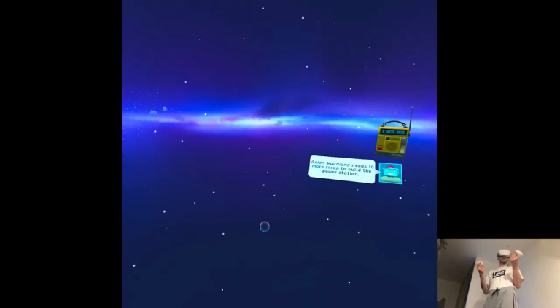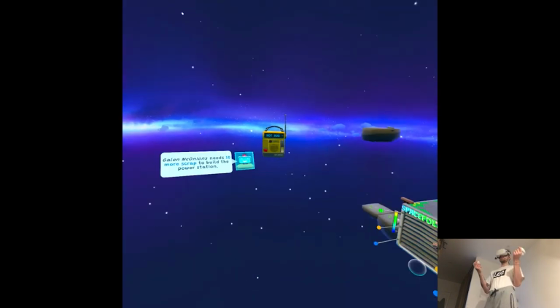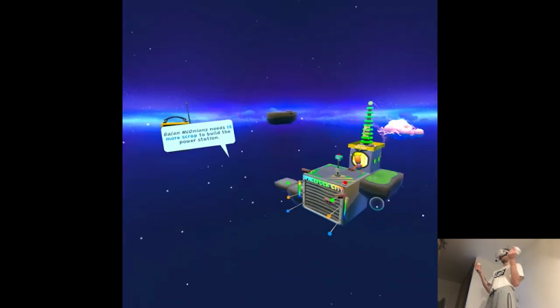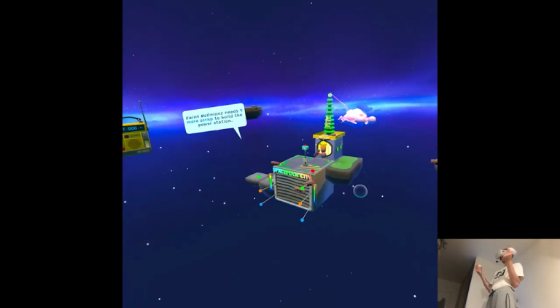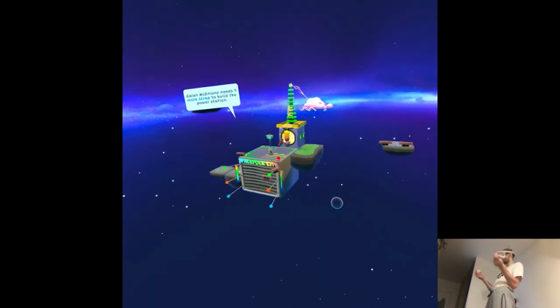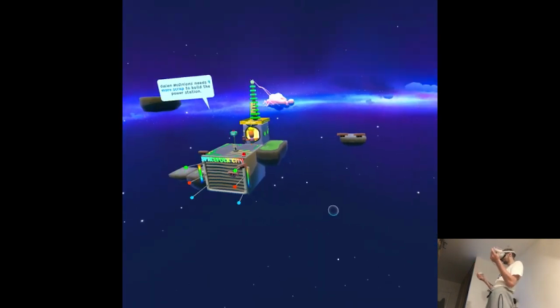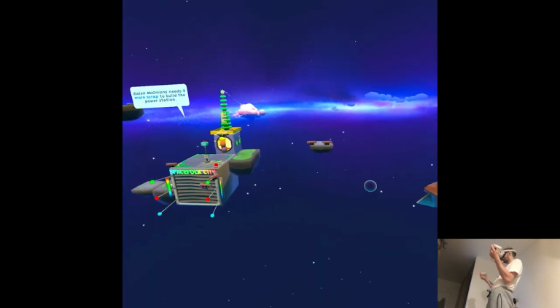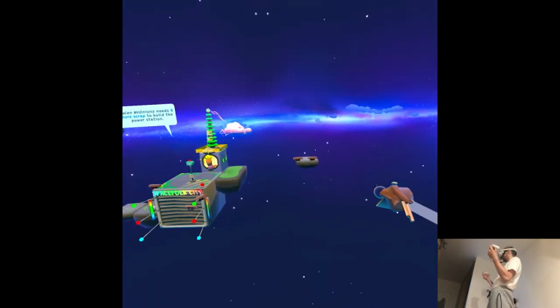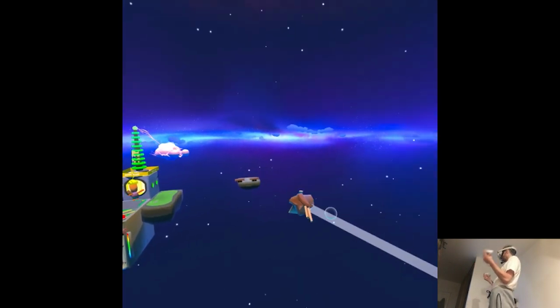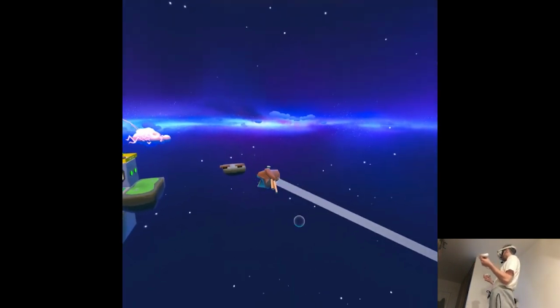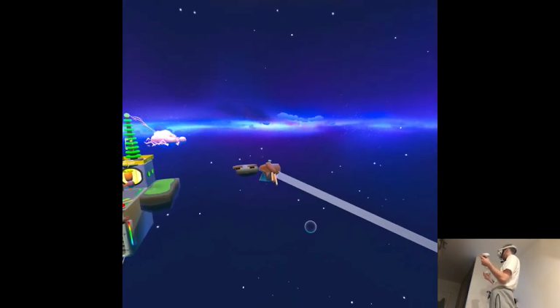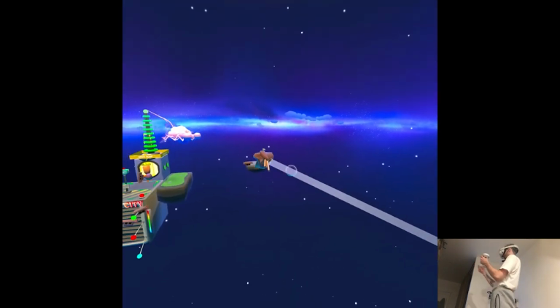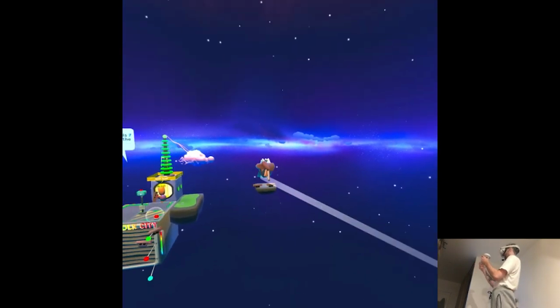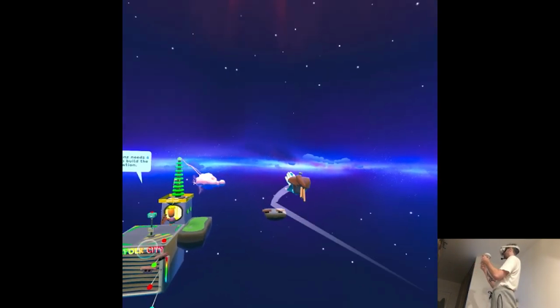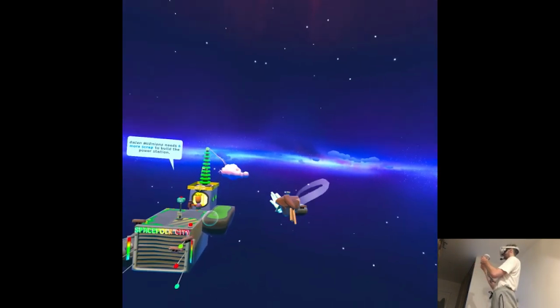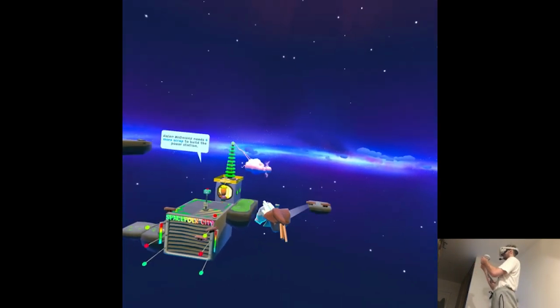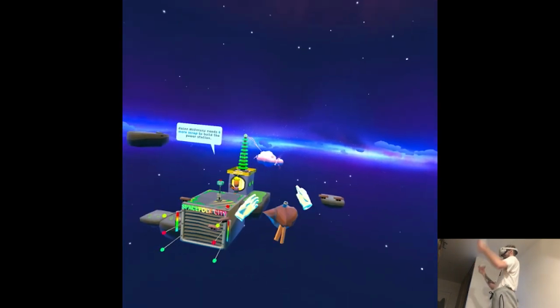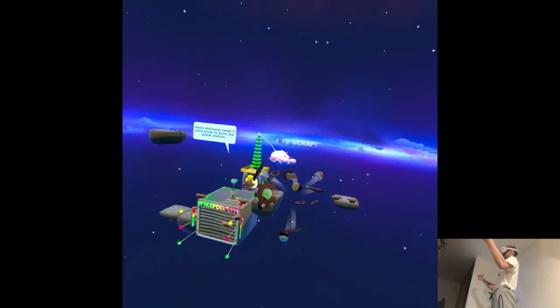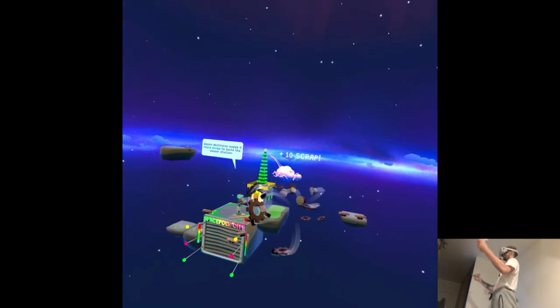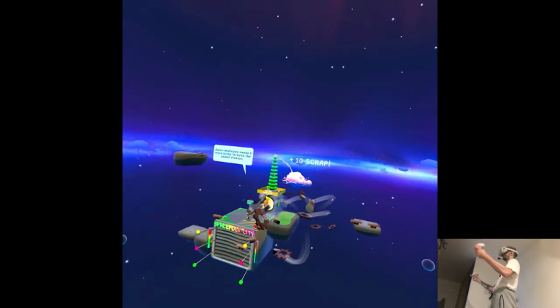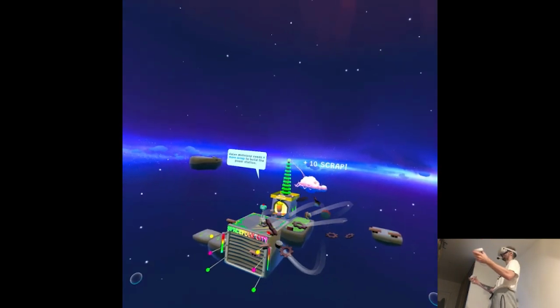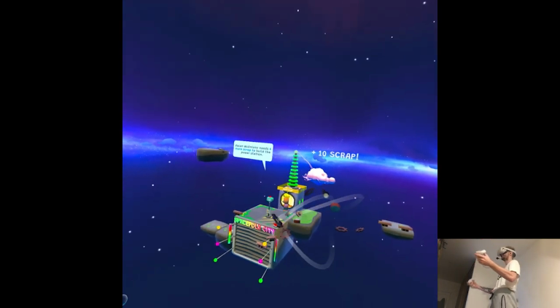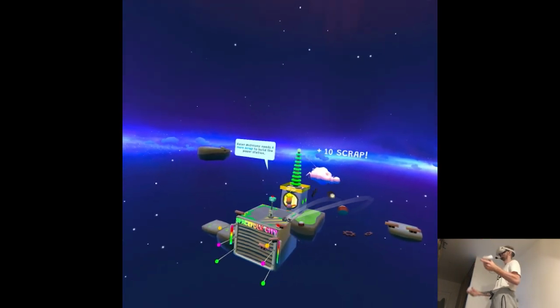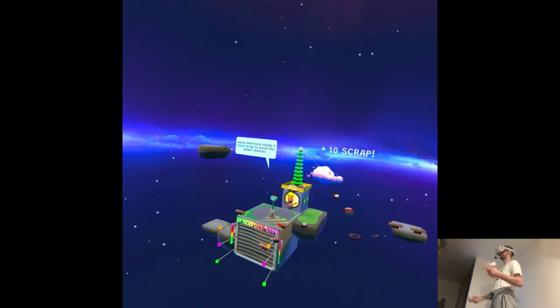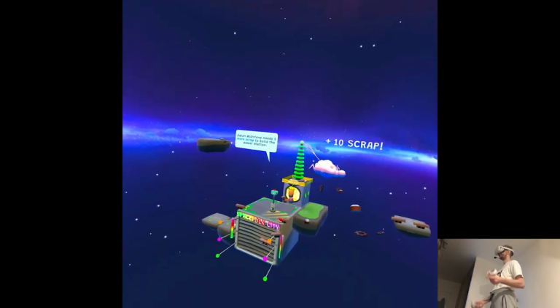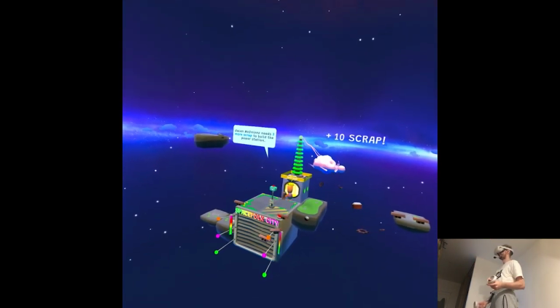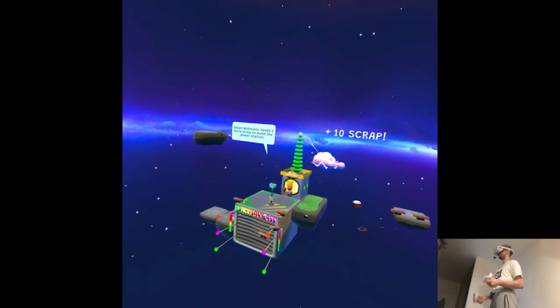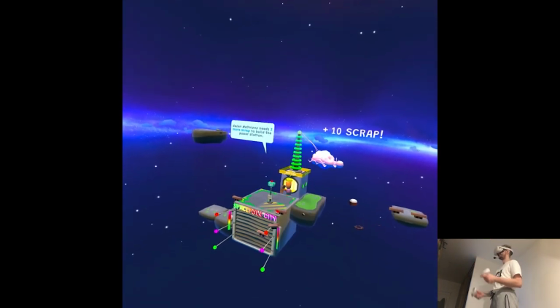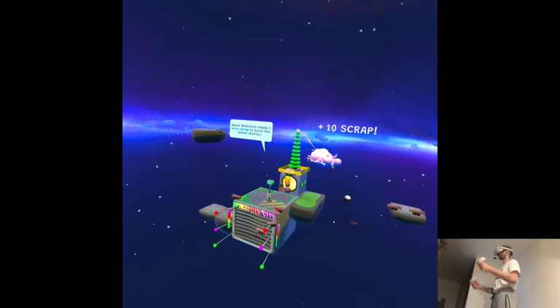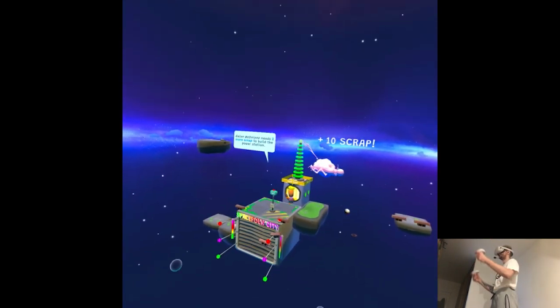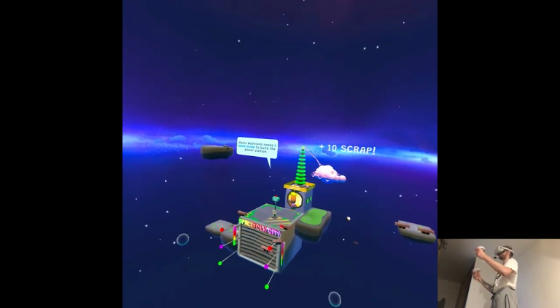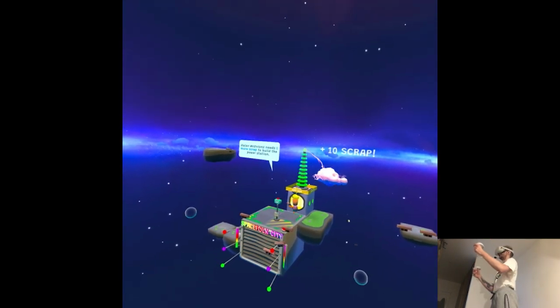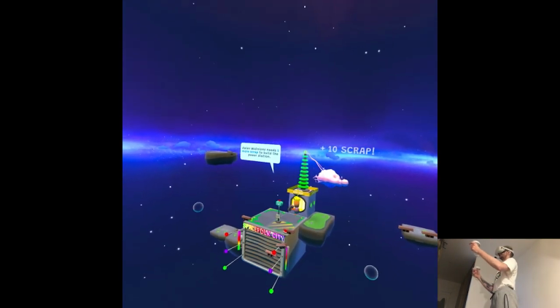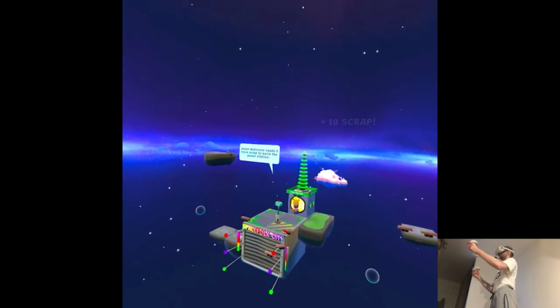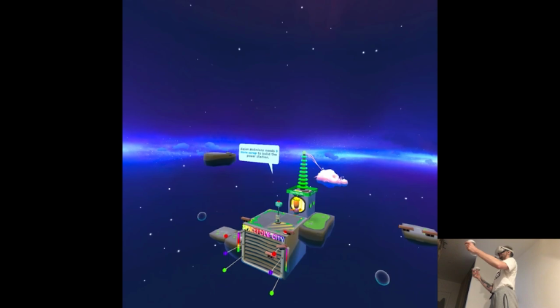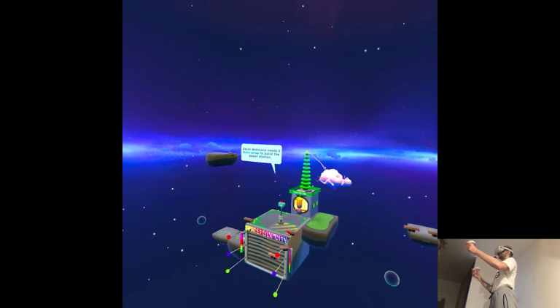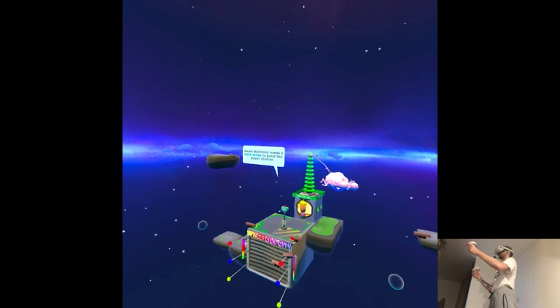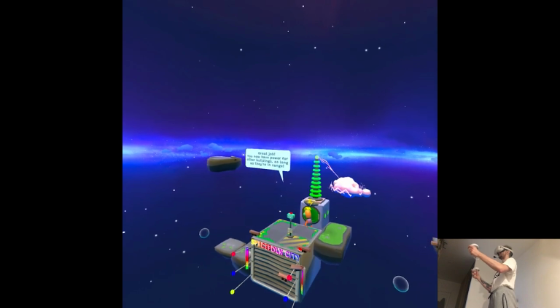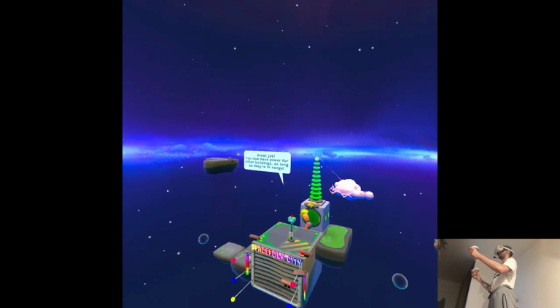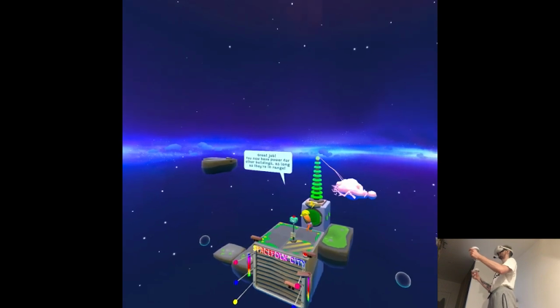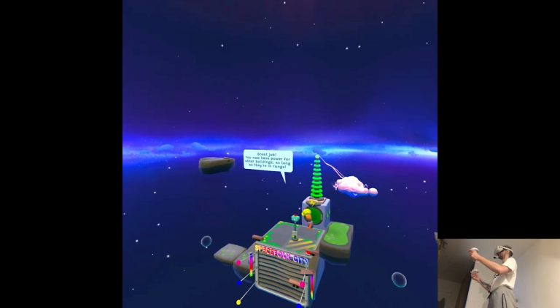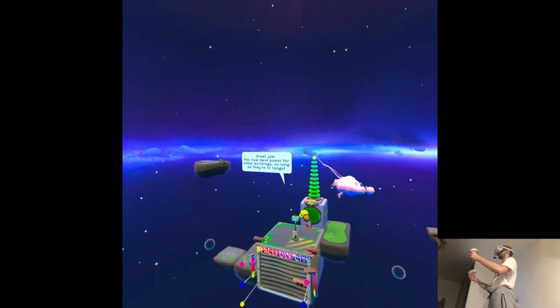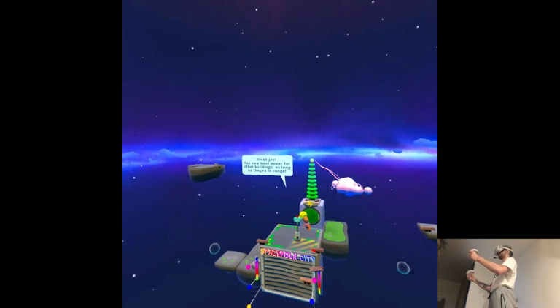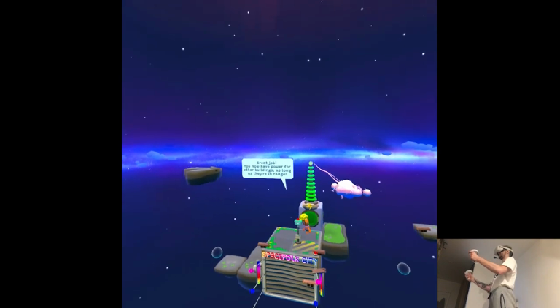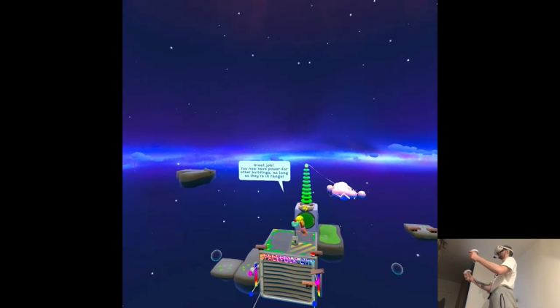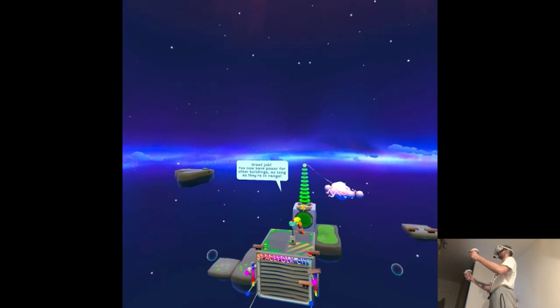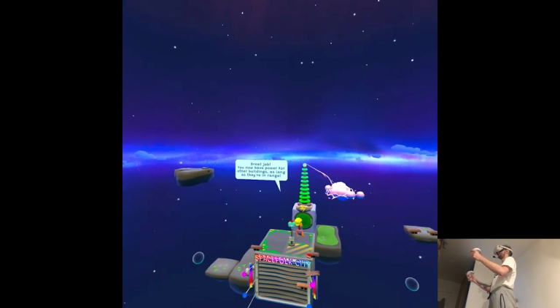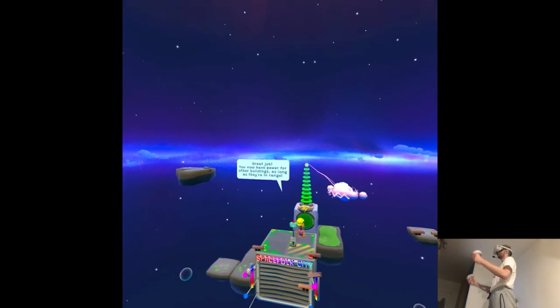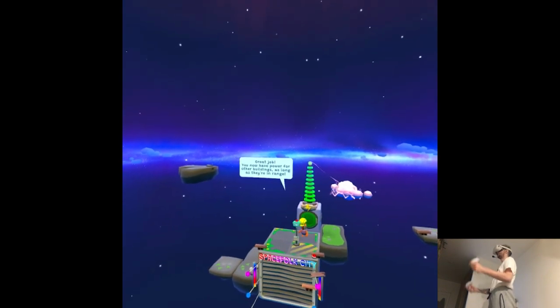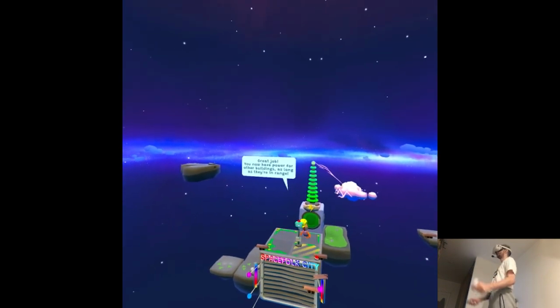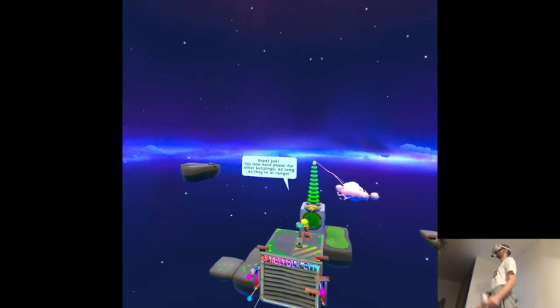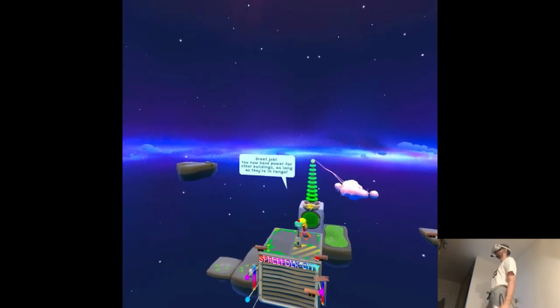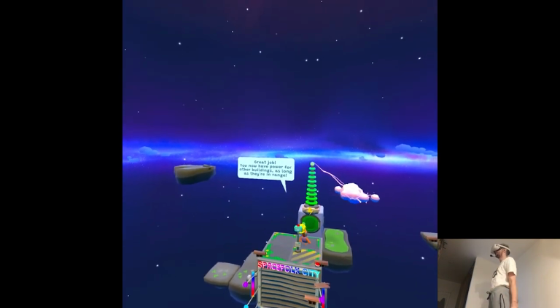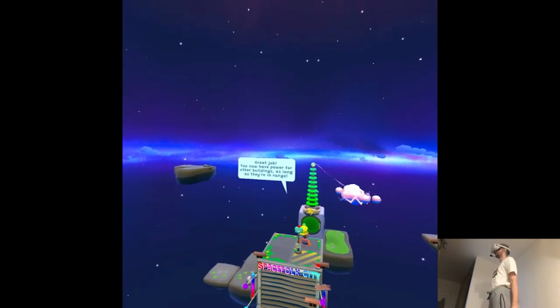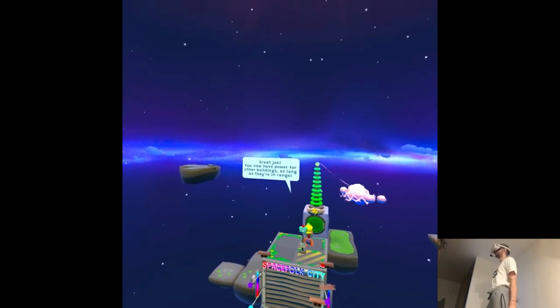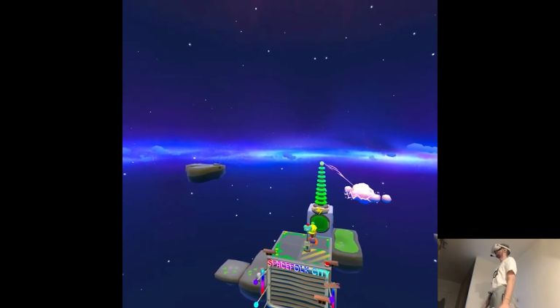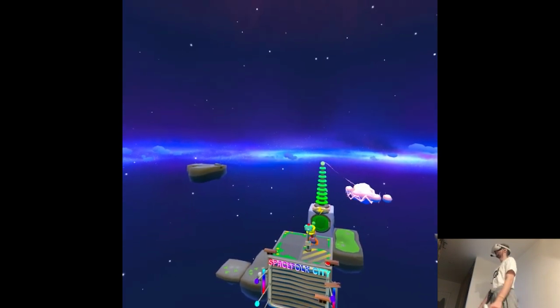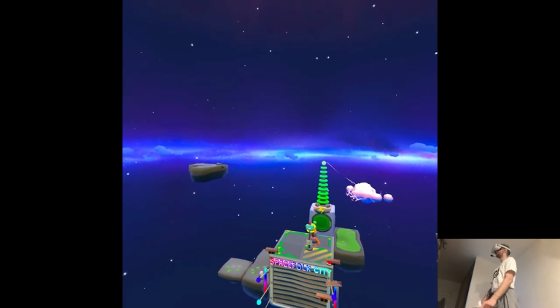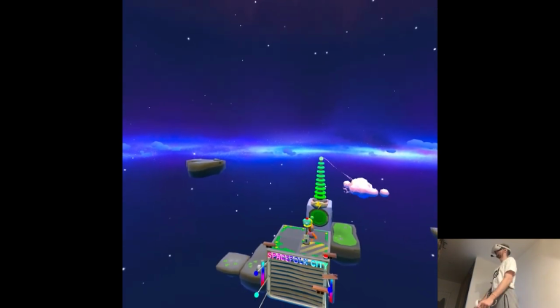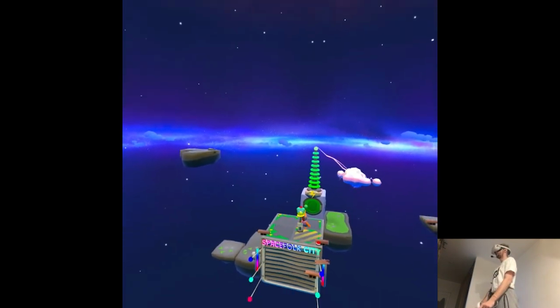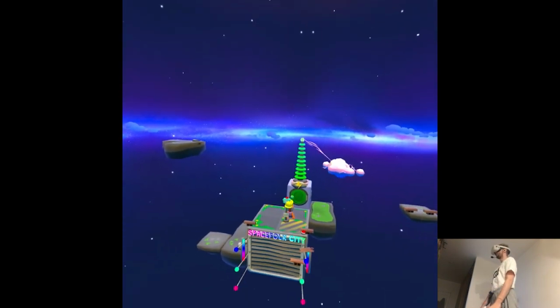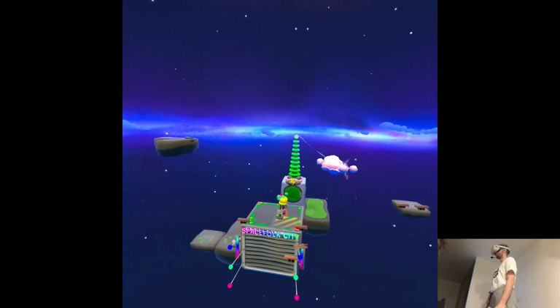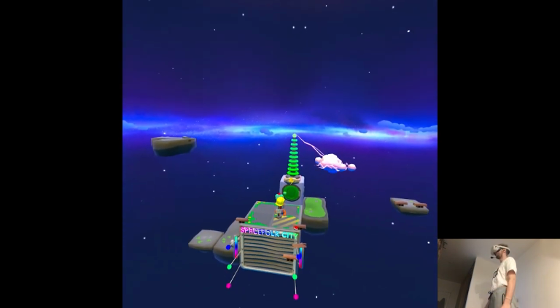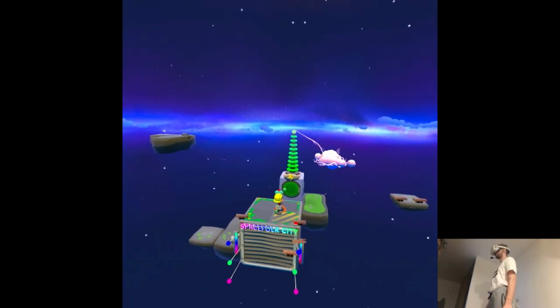We need a power station. Open the shop with the app there. Place it close to one of those lightning clouds and make sure the door can be accessed. Pick up a space folk and drop them at the door of the power station to have them build it. It needs 40 more scraps — come on, asteroids! You now have power for other buildings.